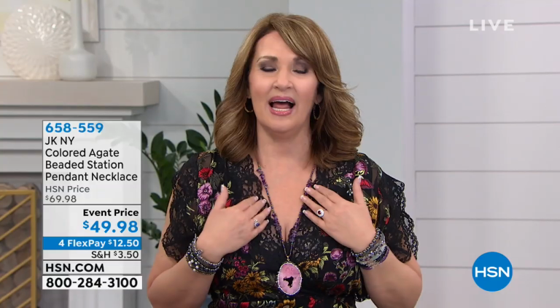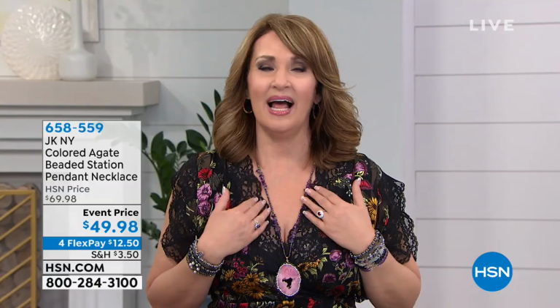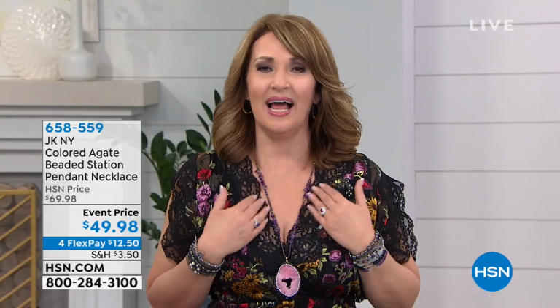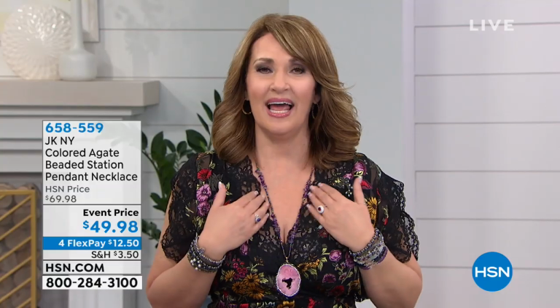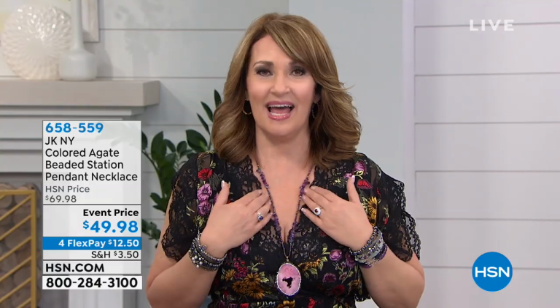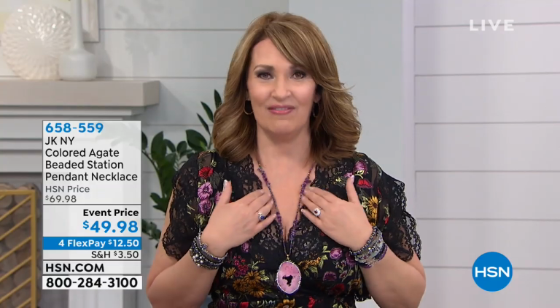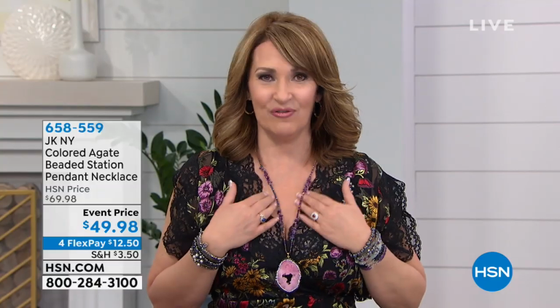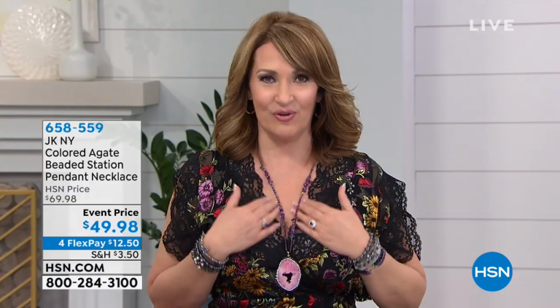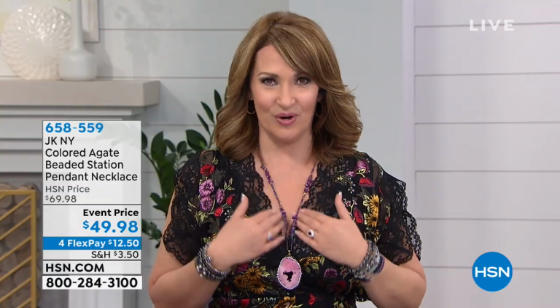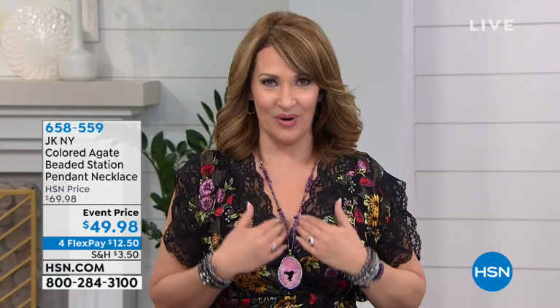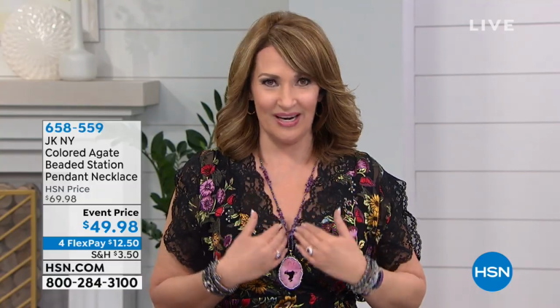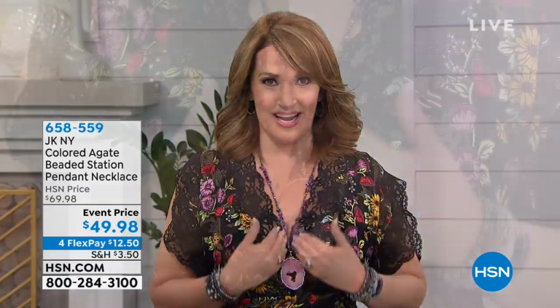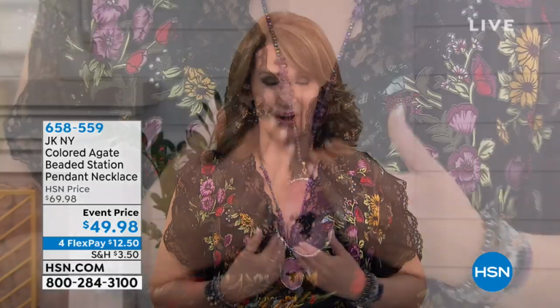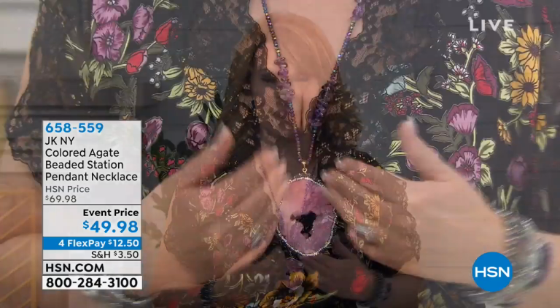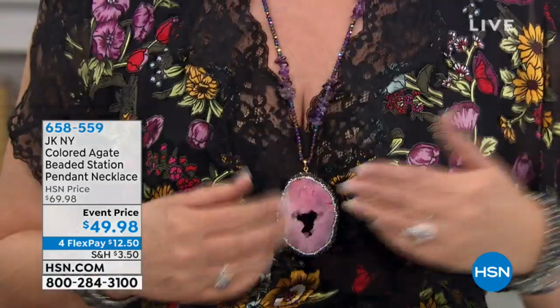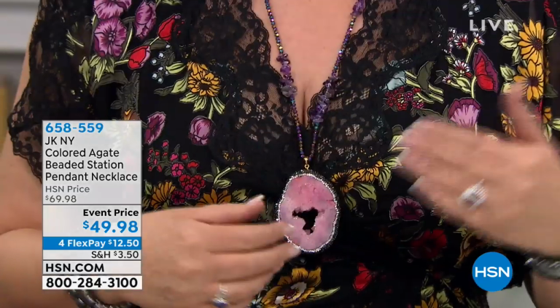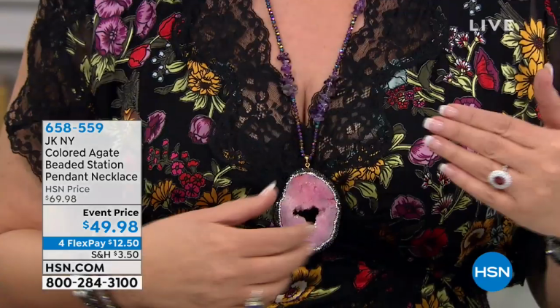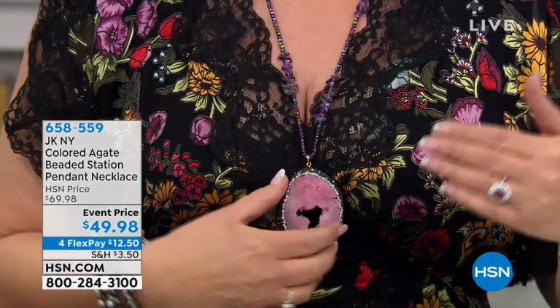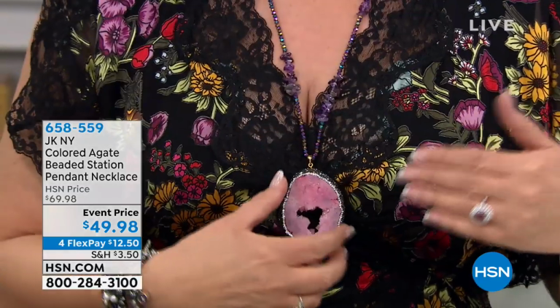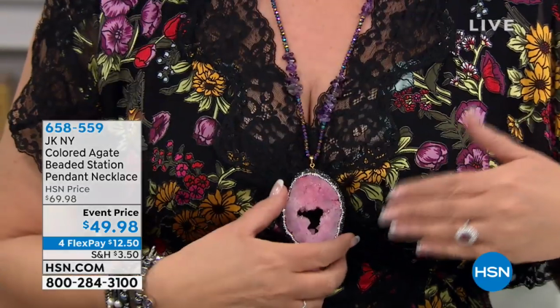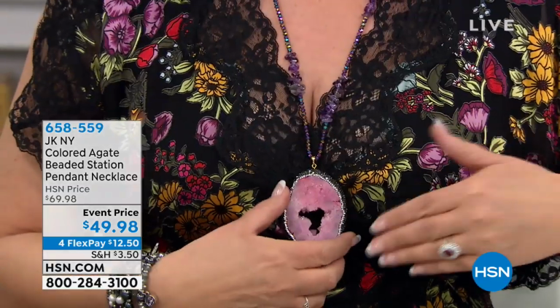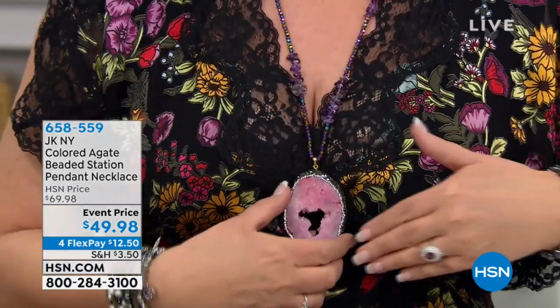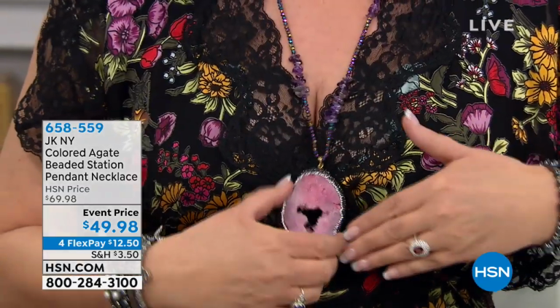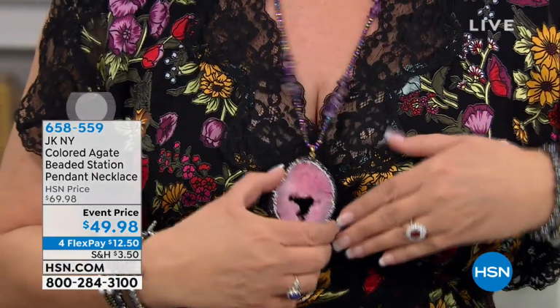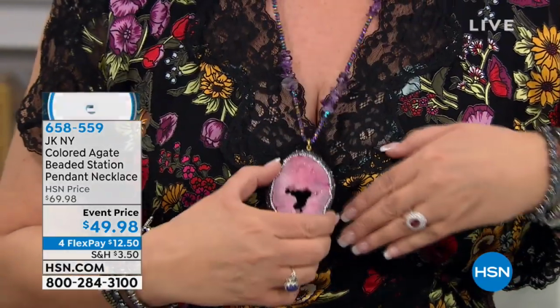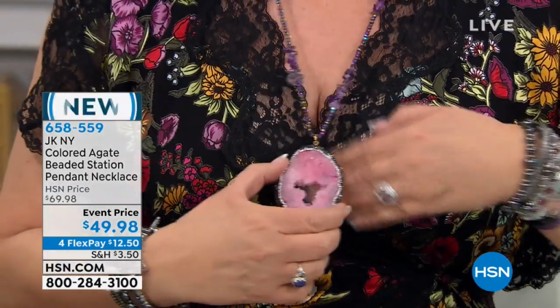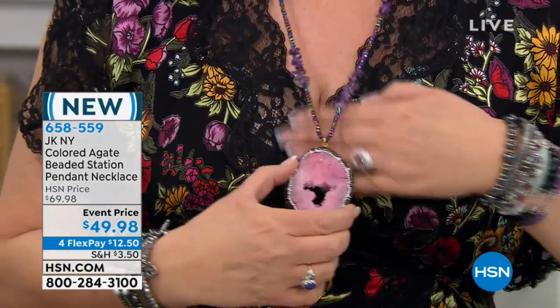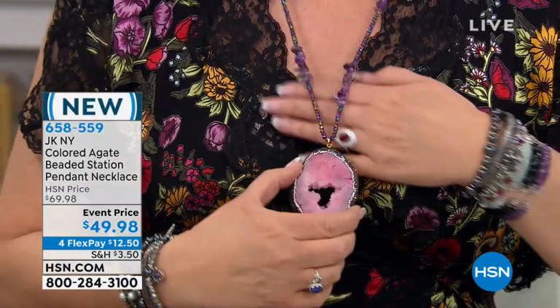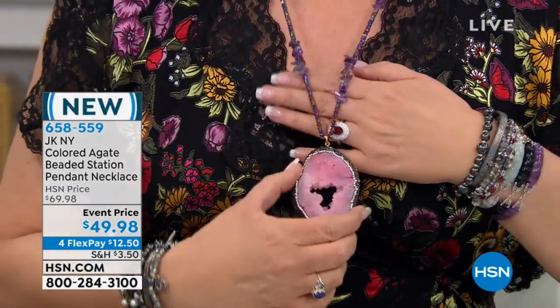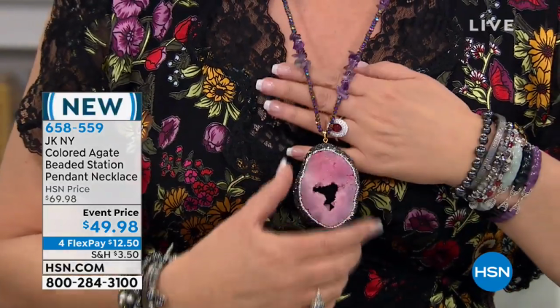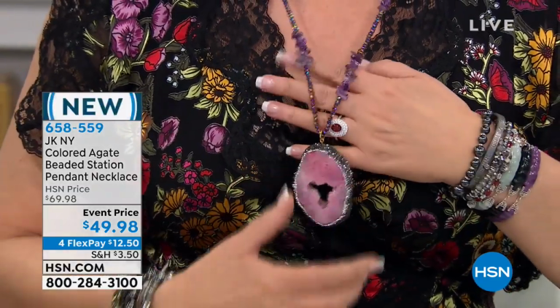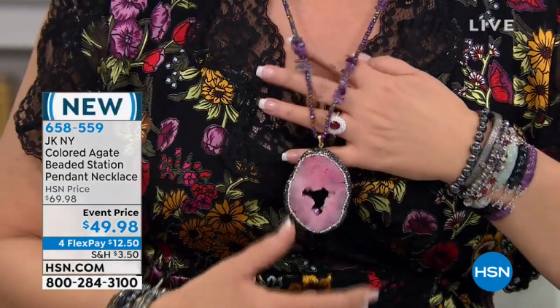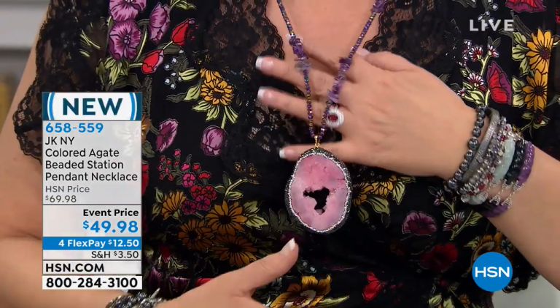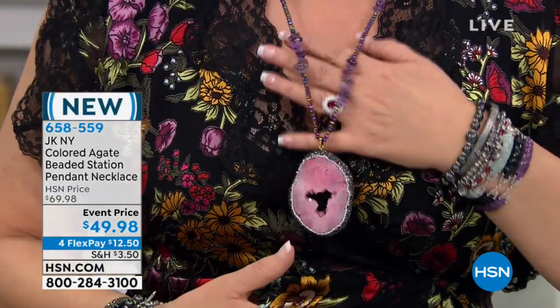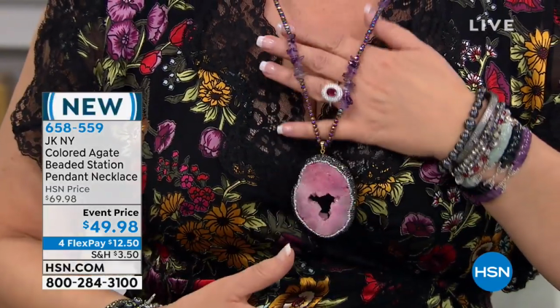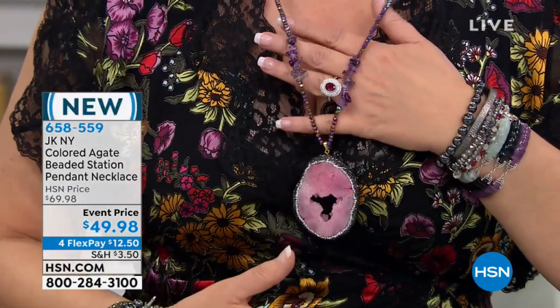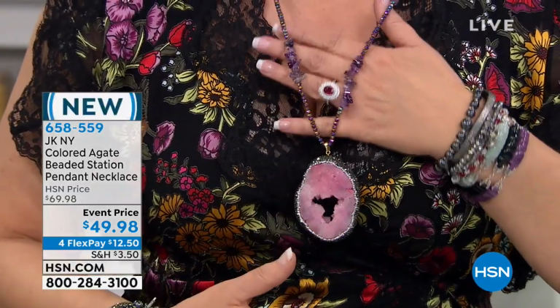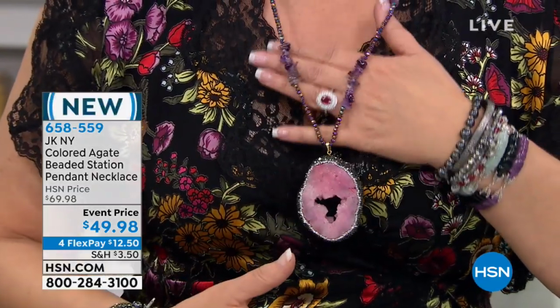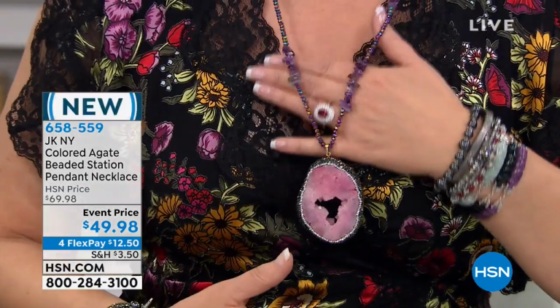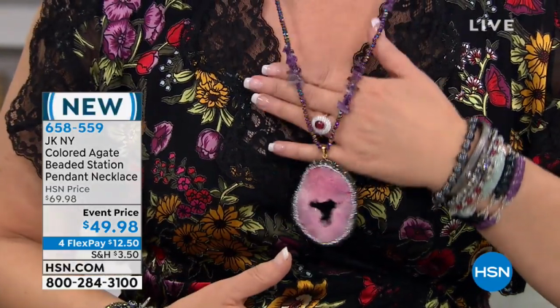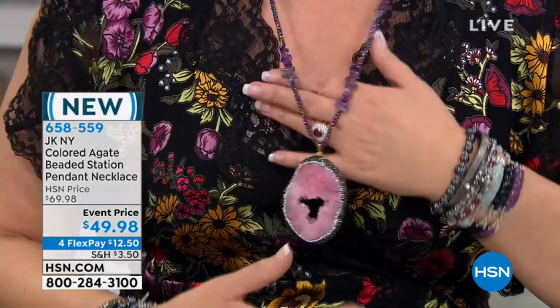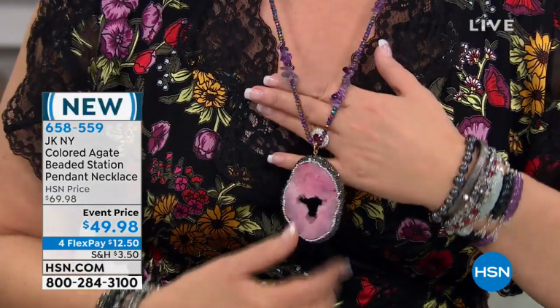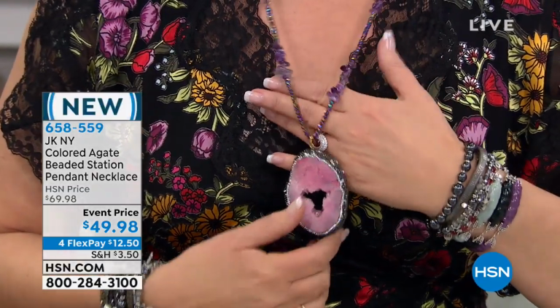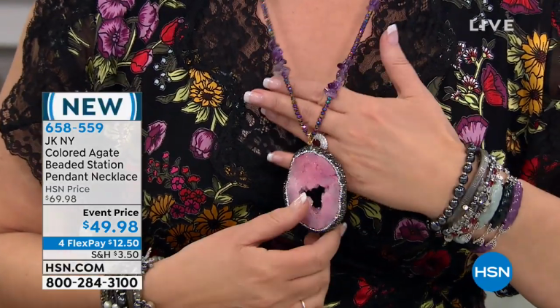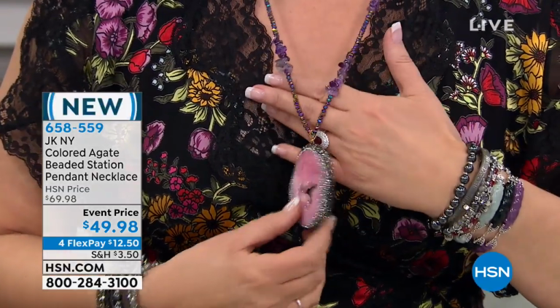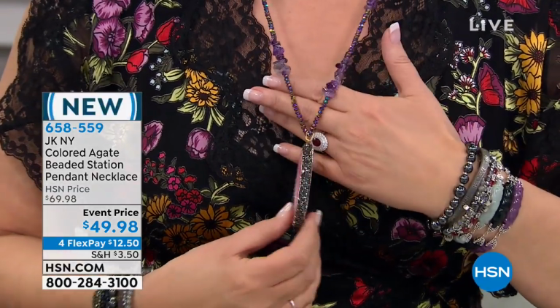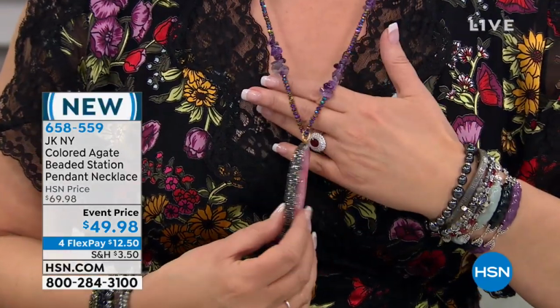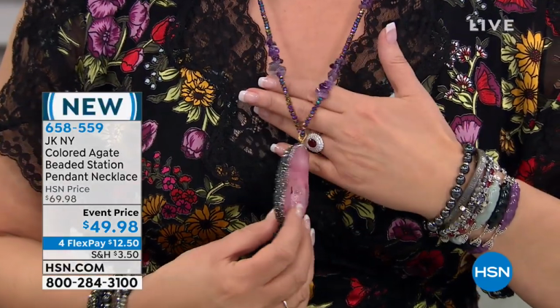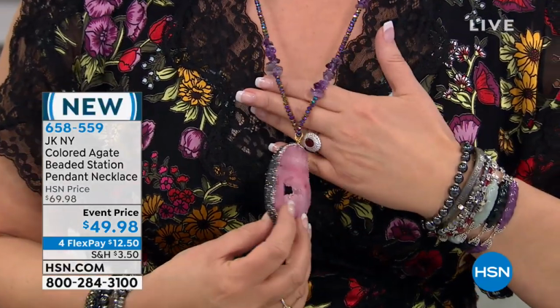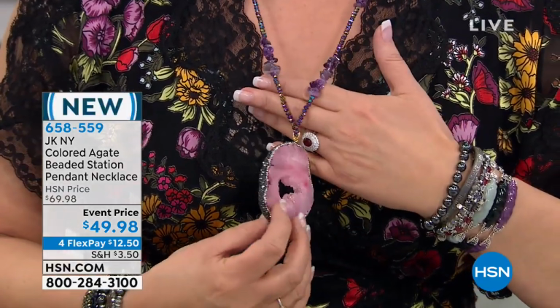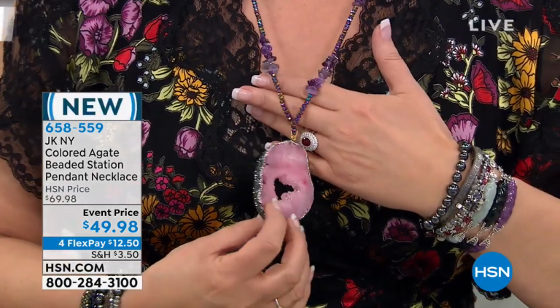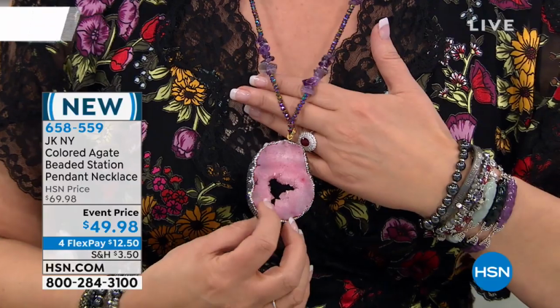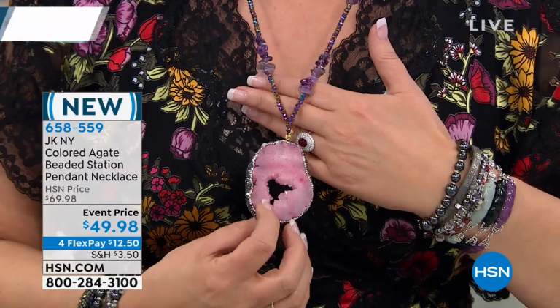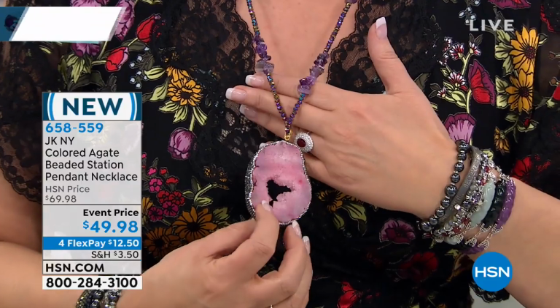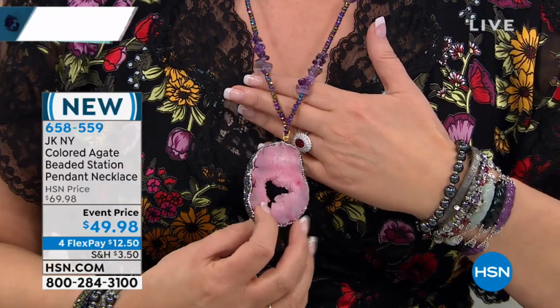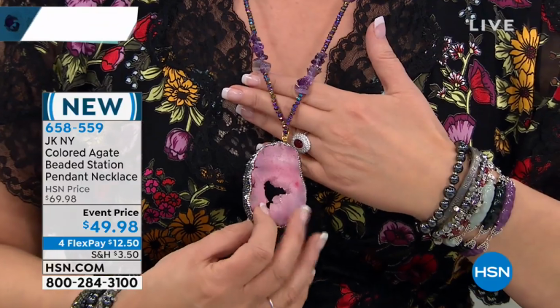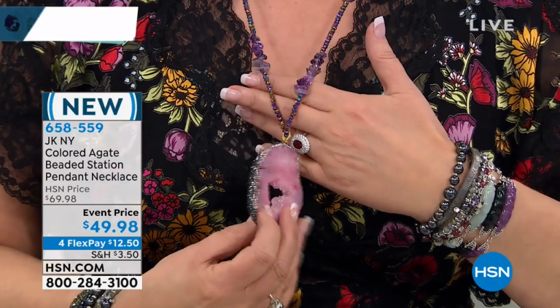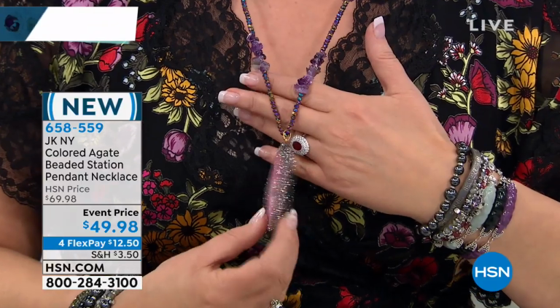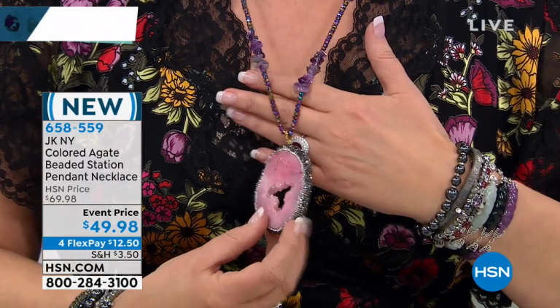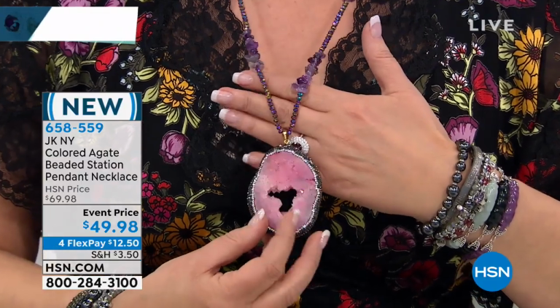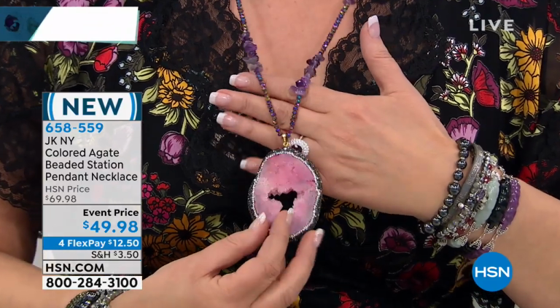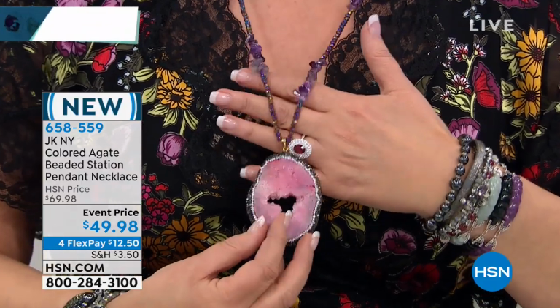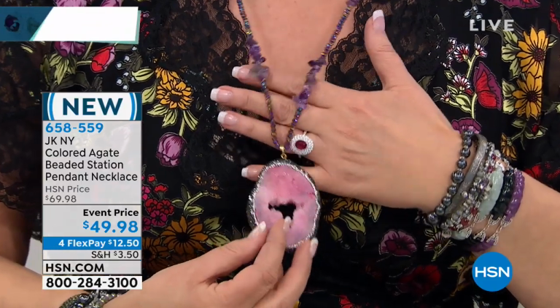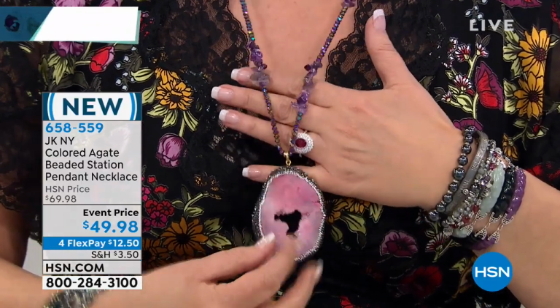I have it for you right now. This is JK New York. Are you familiar? If you're not, you're going to flip out when you see how gorgeous this jewelry is.